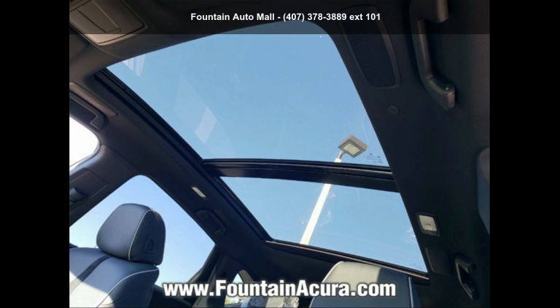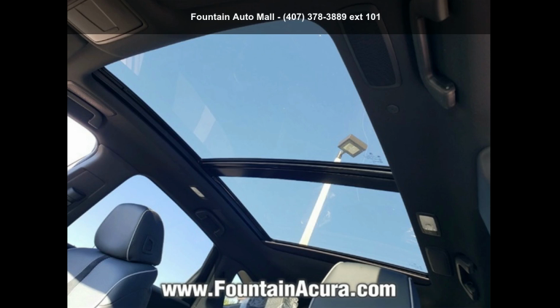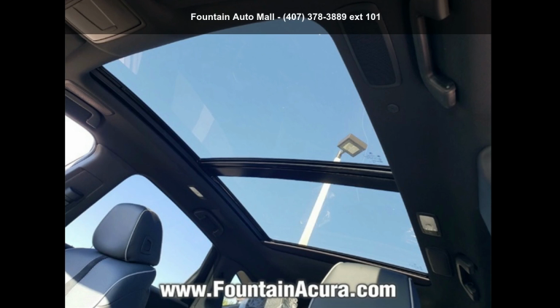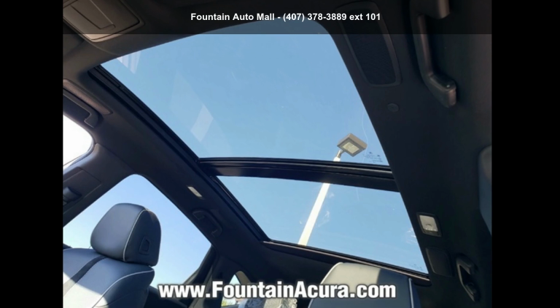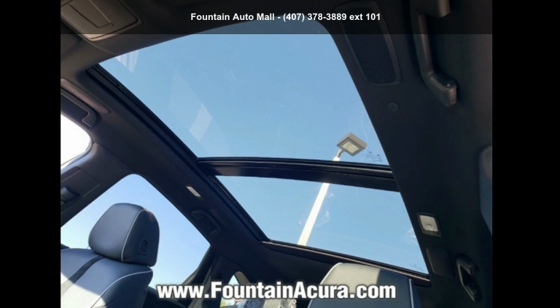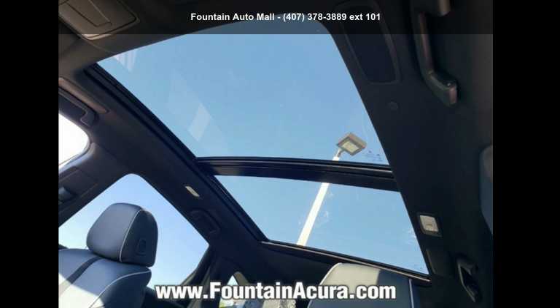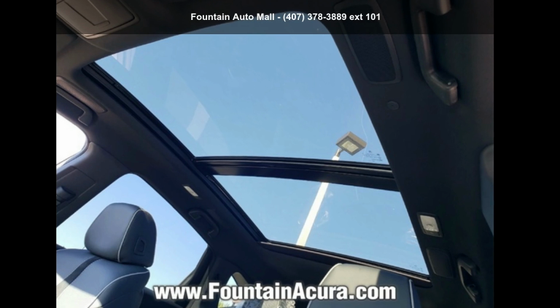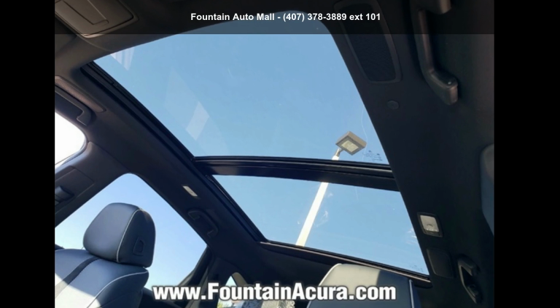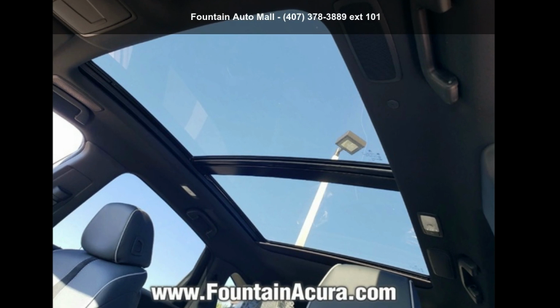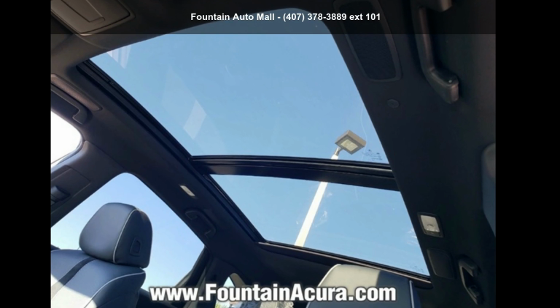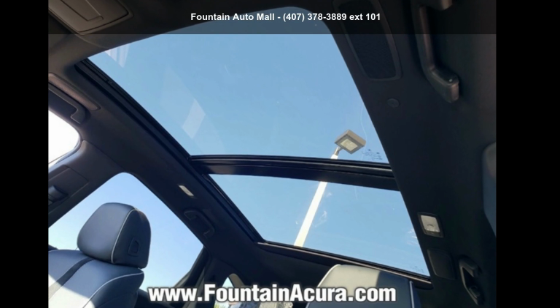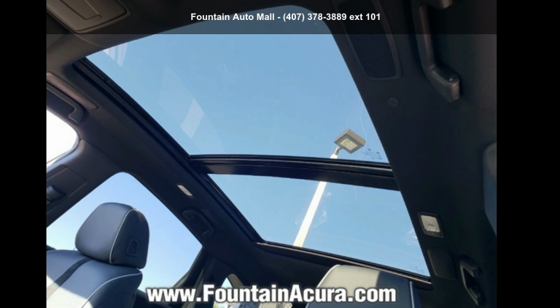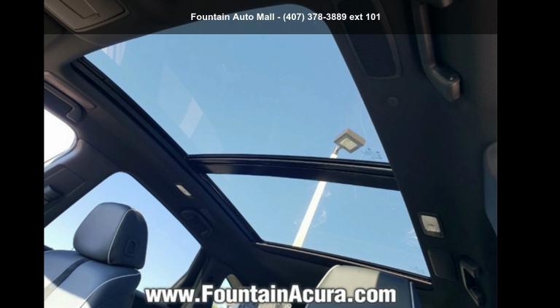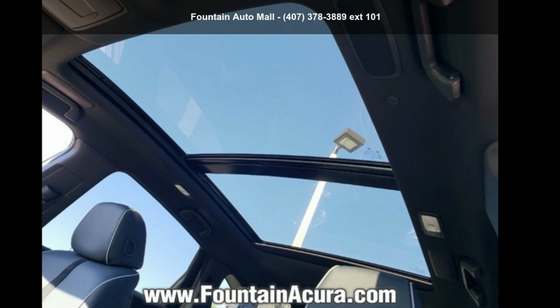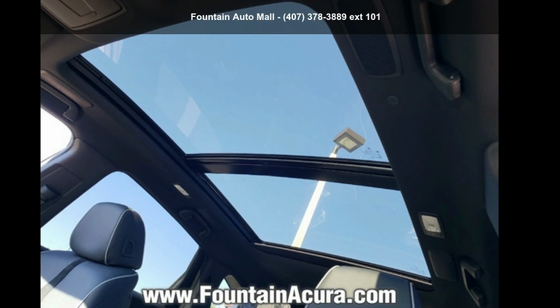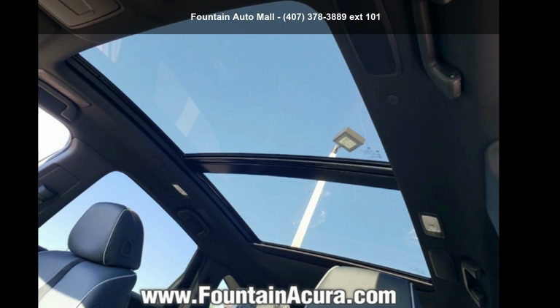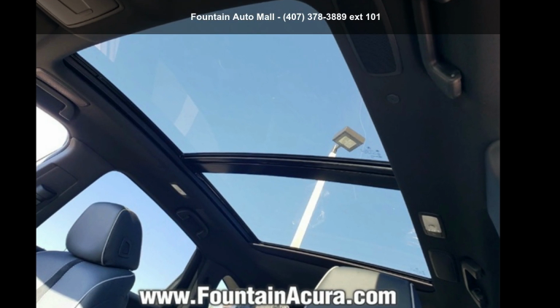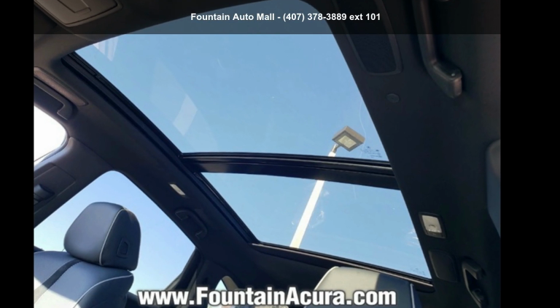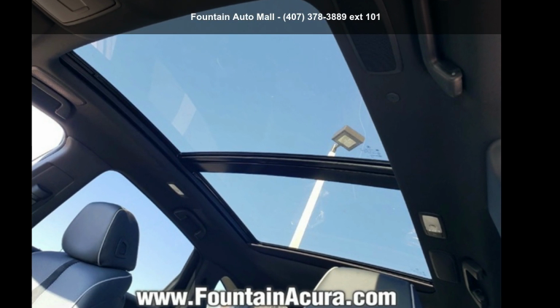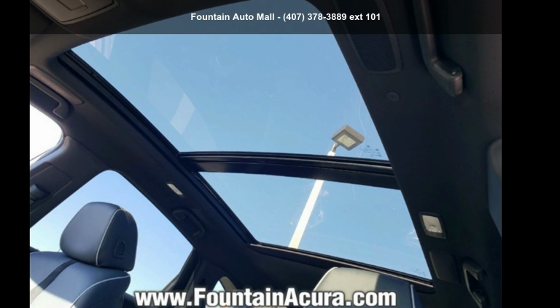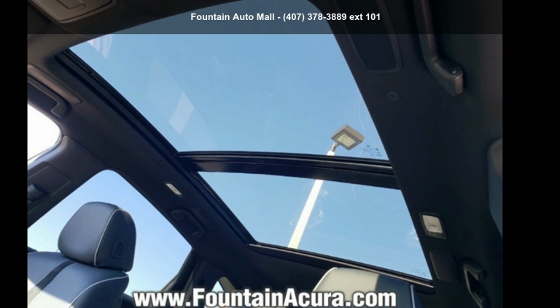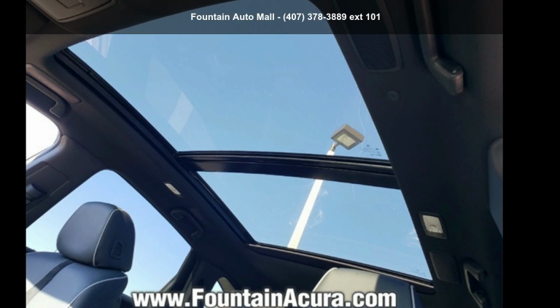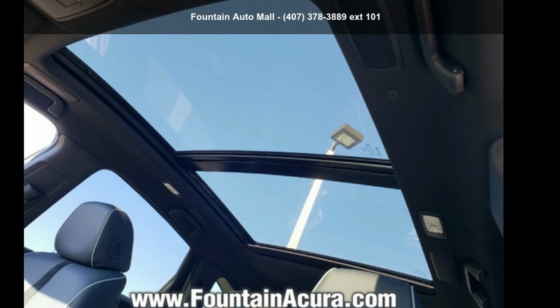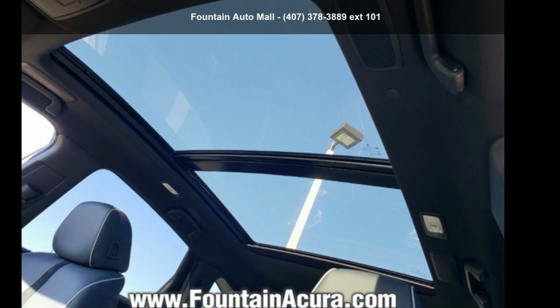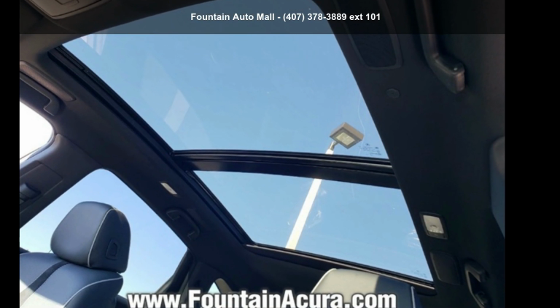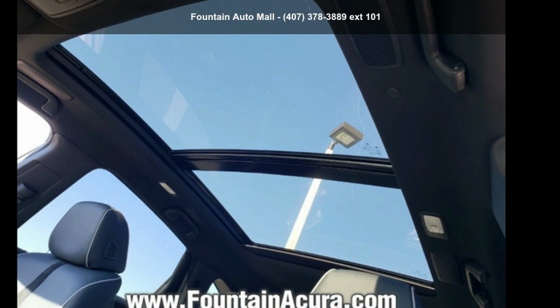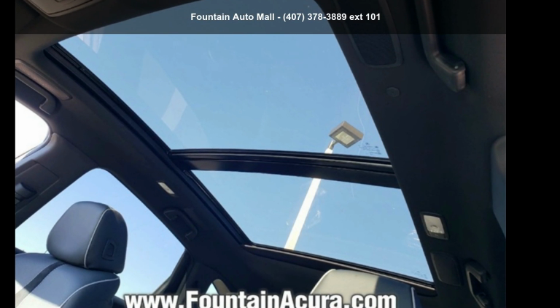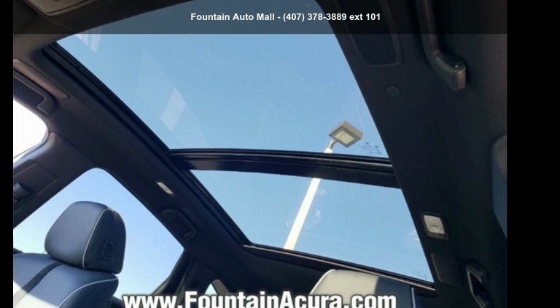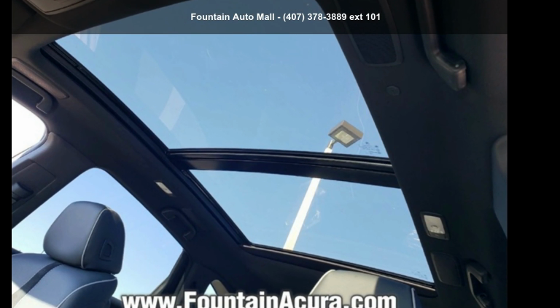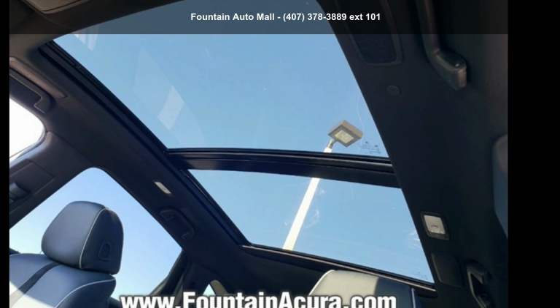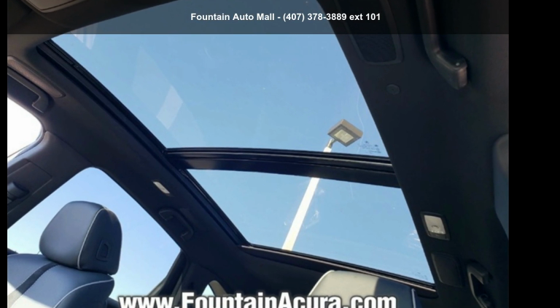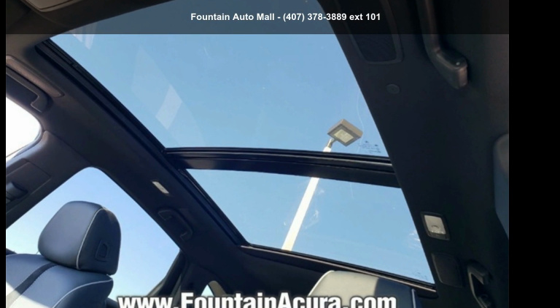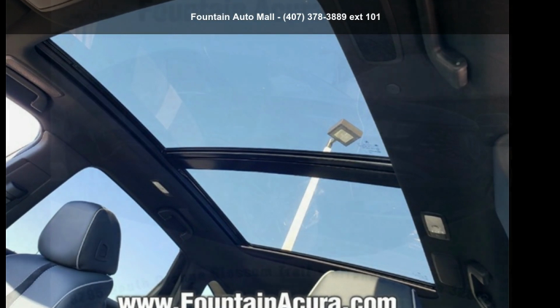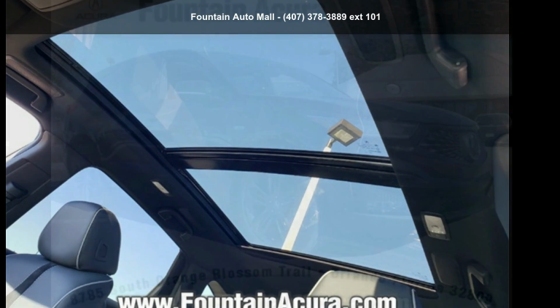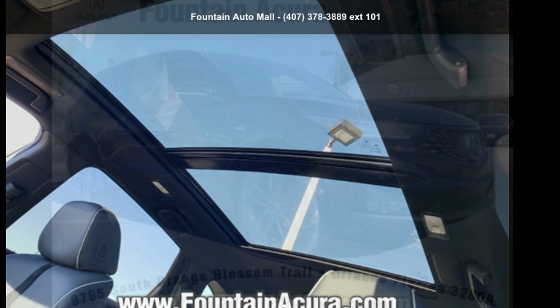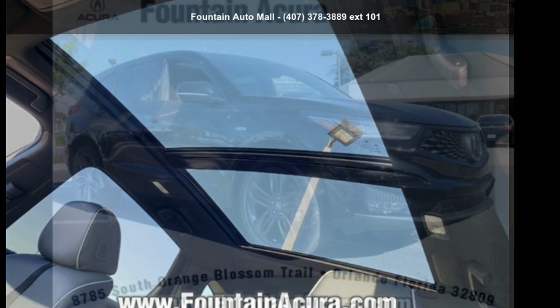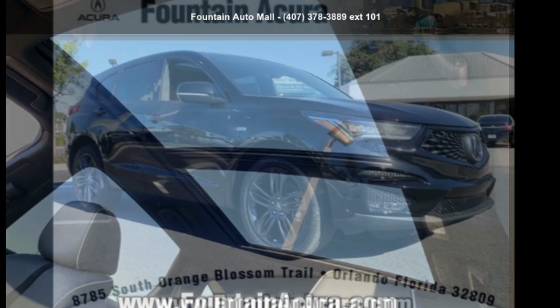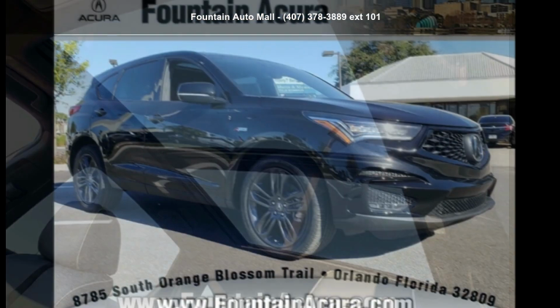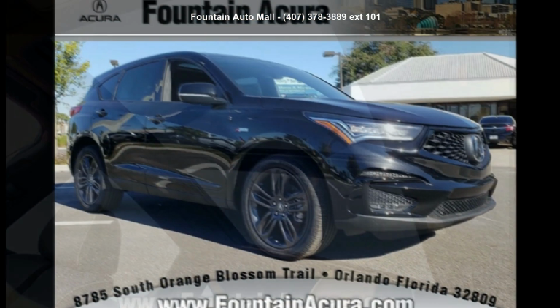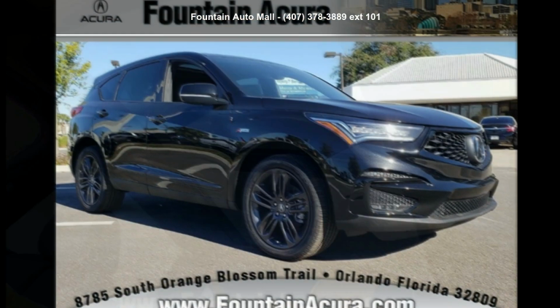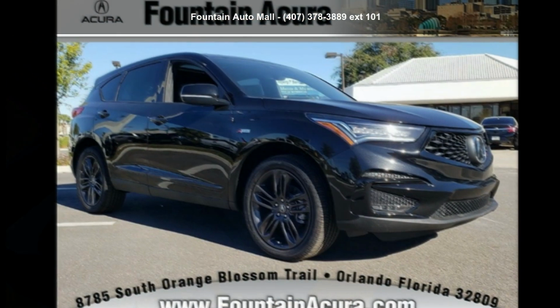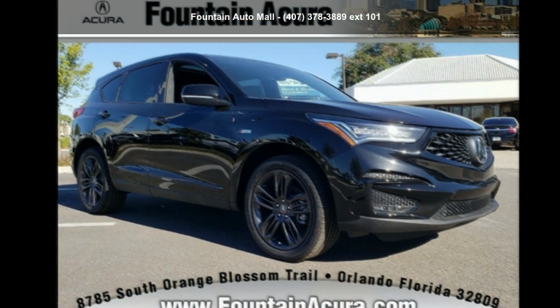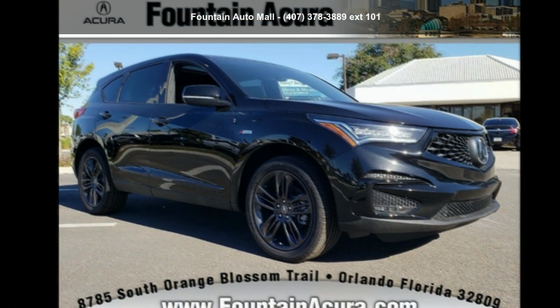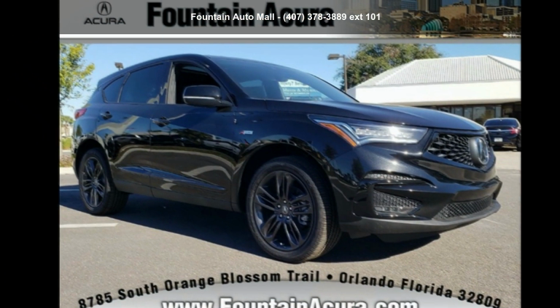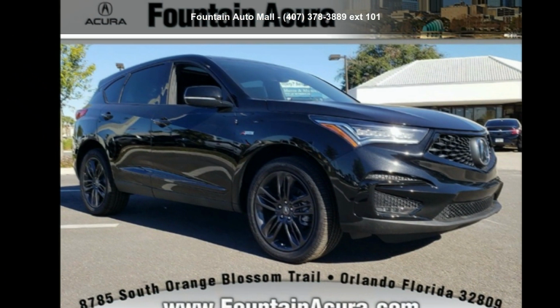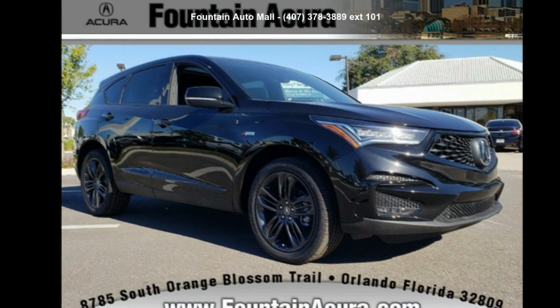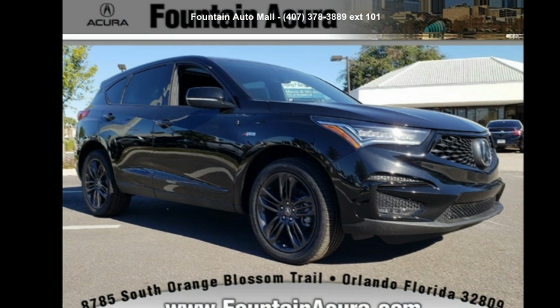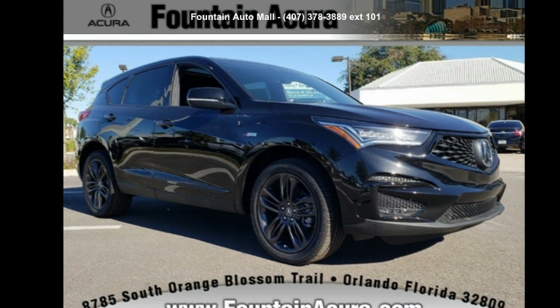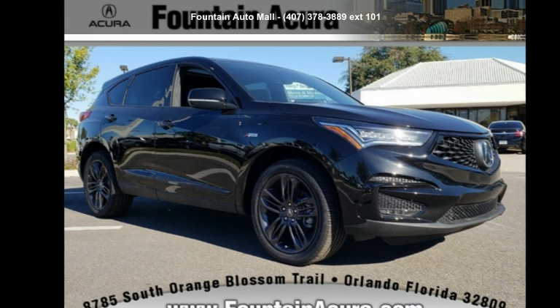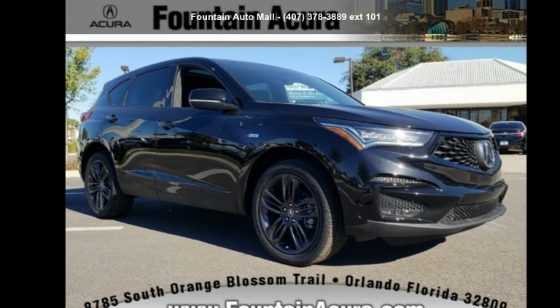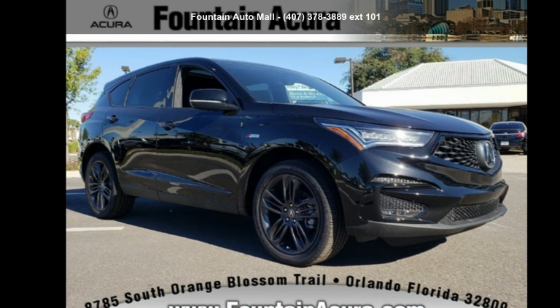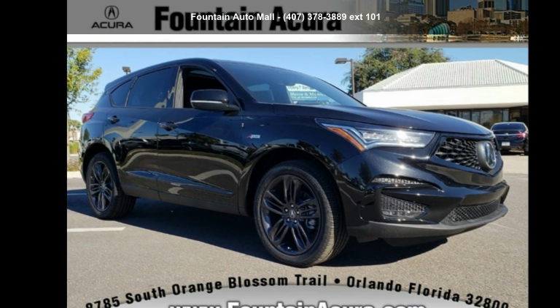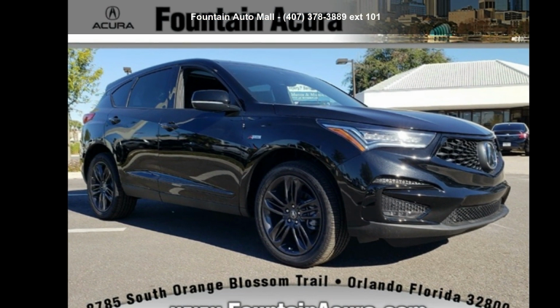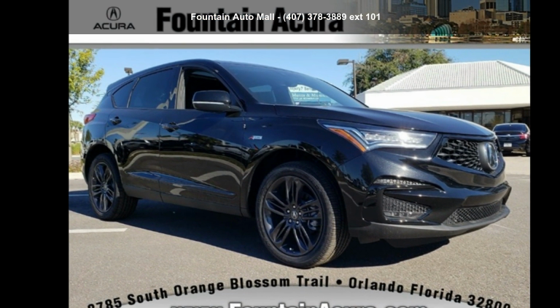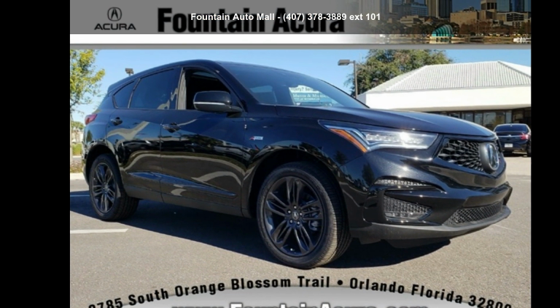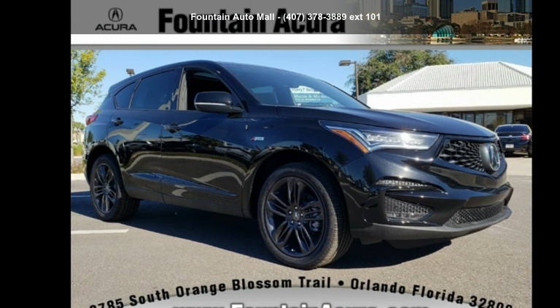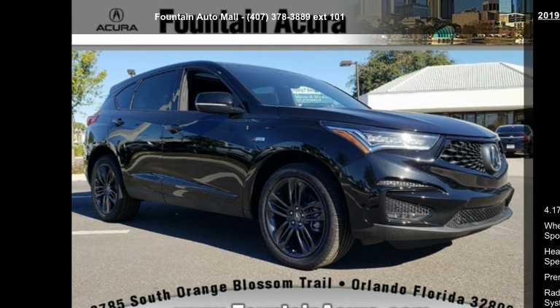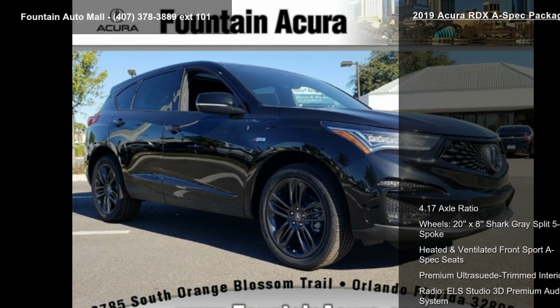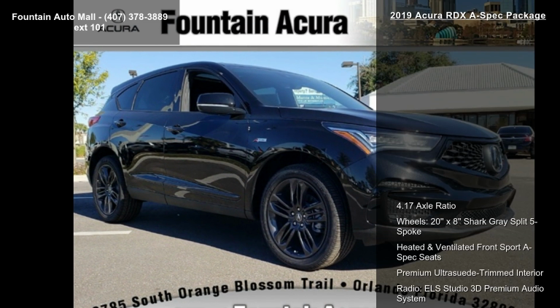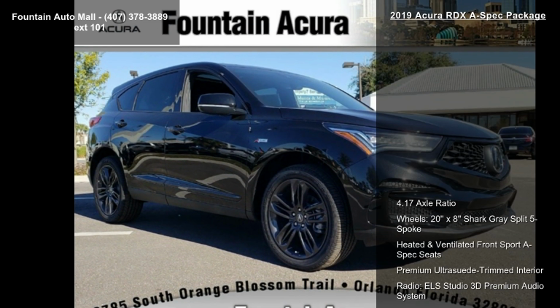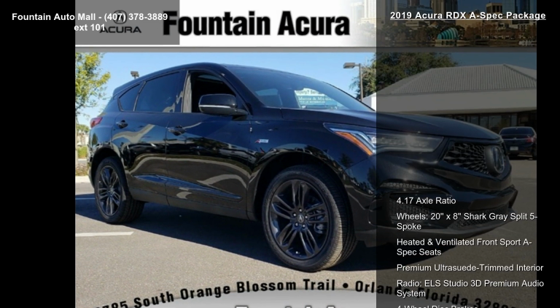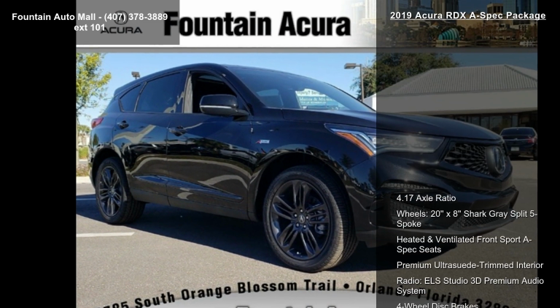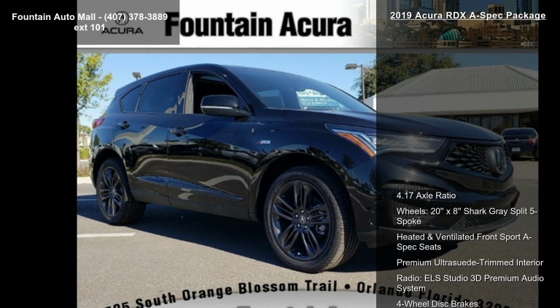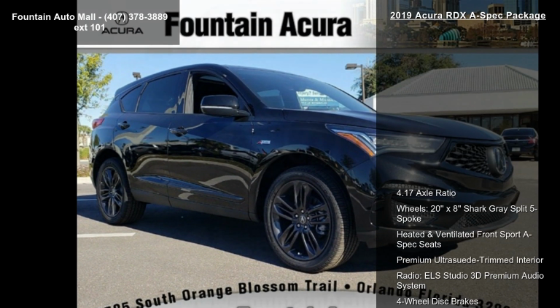Imagine yourself in this Acura 2019 RDX A-Spec Package. Don't miss this great deal on a luxury vehicle.